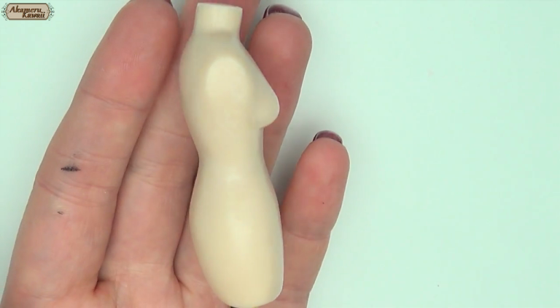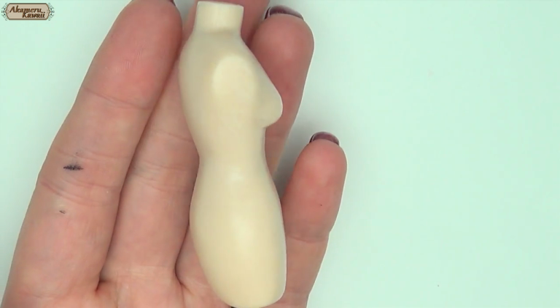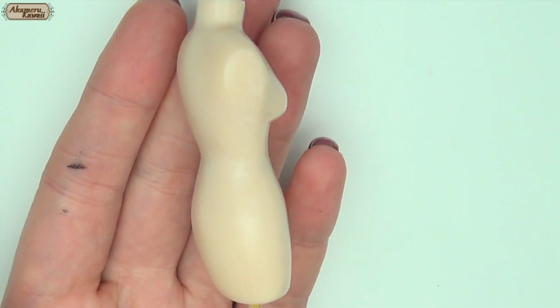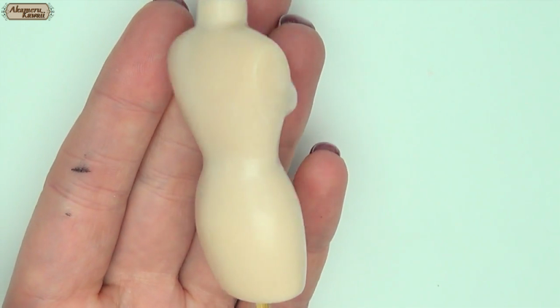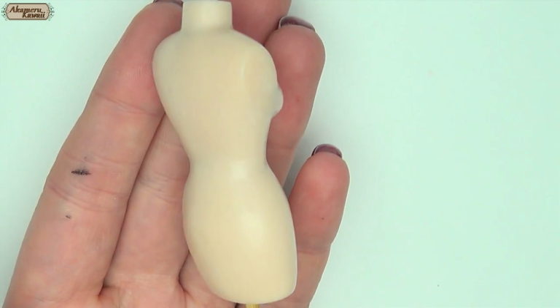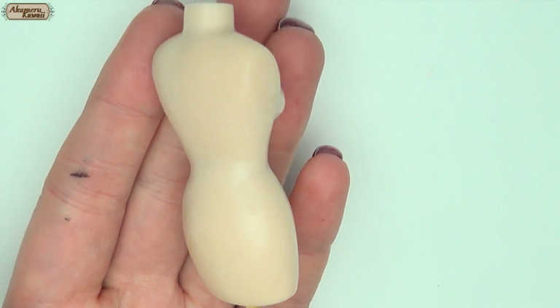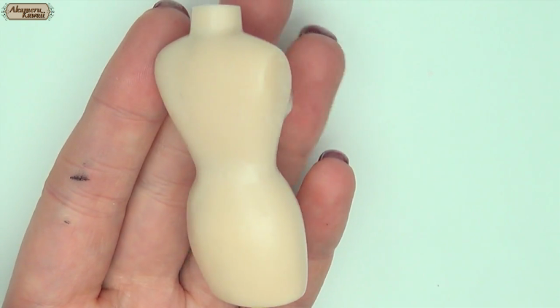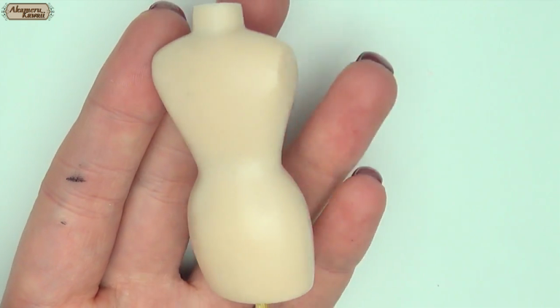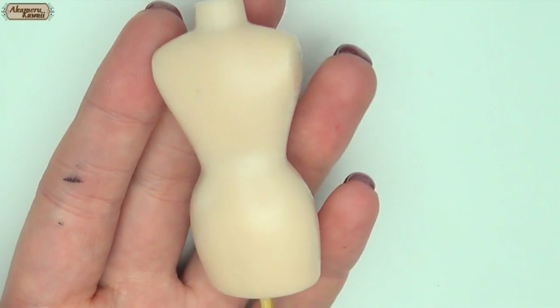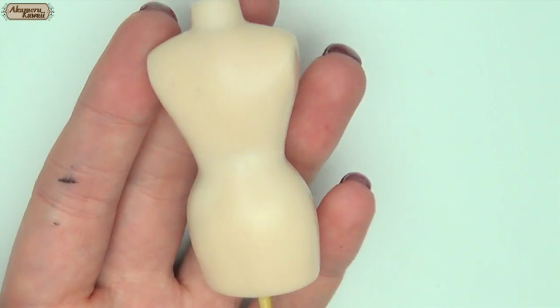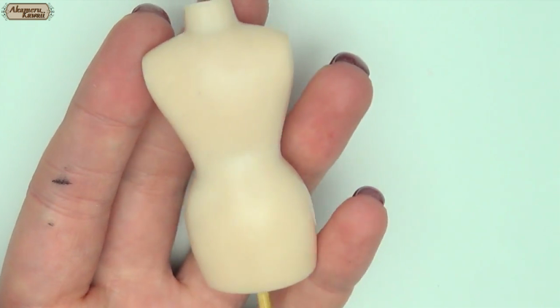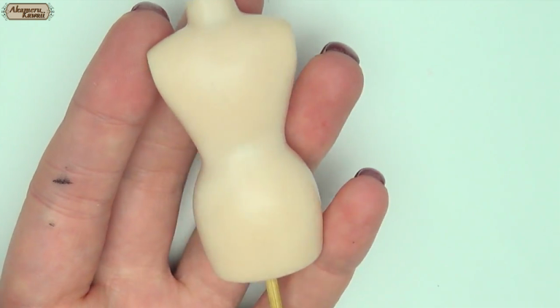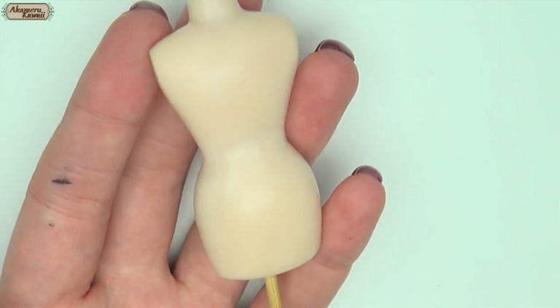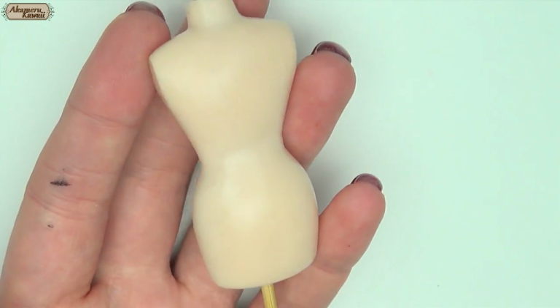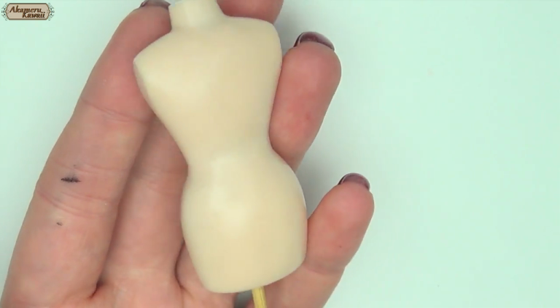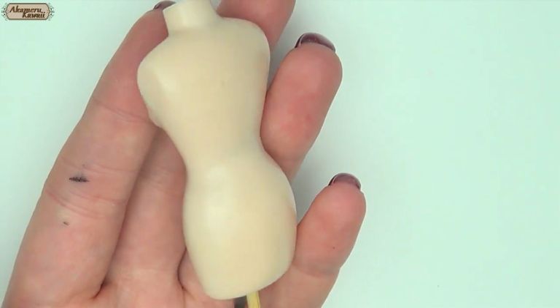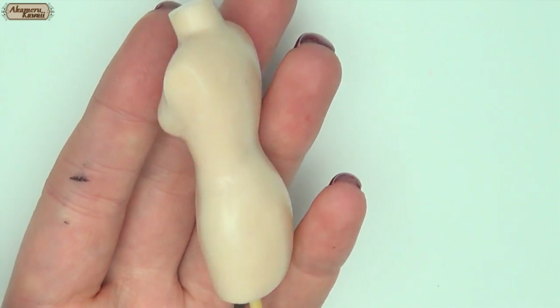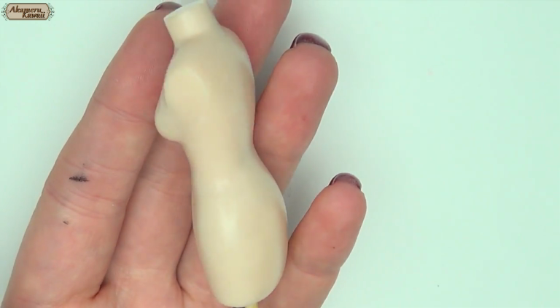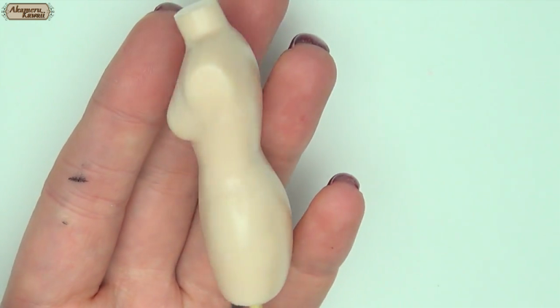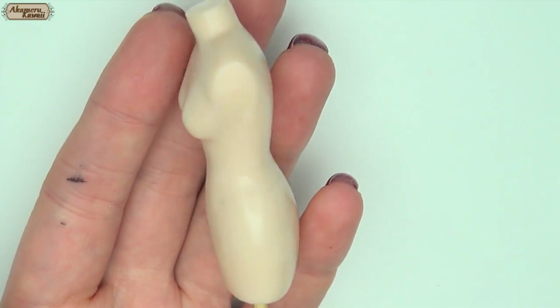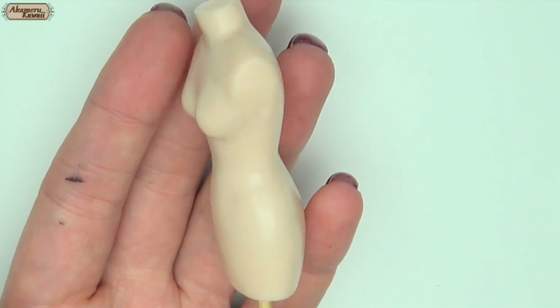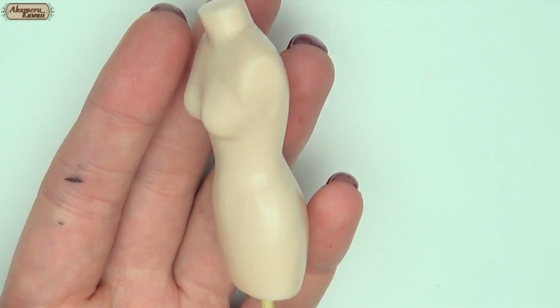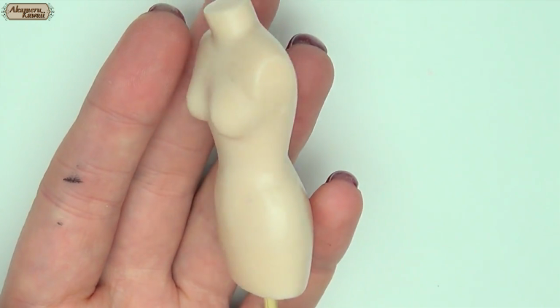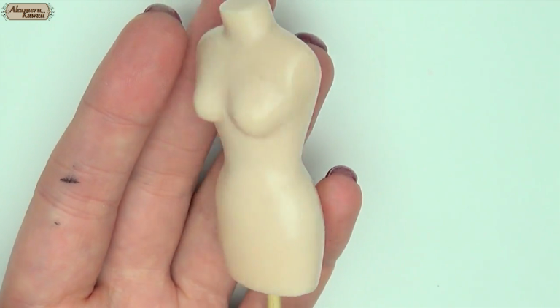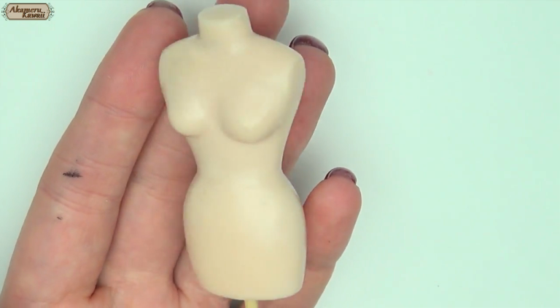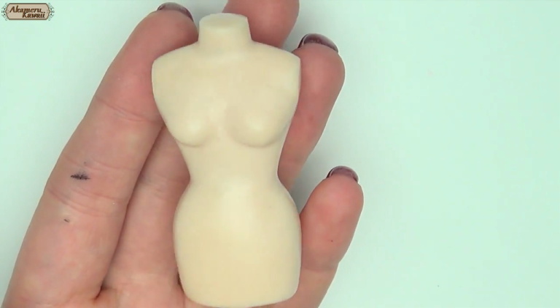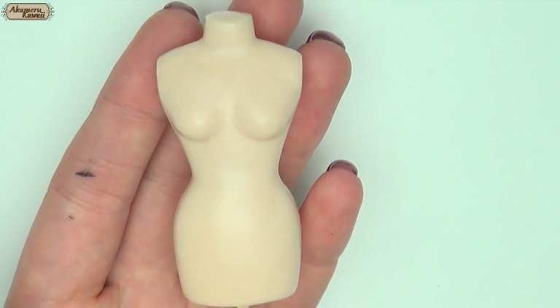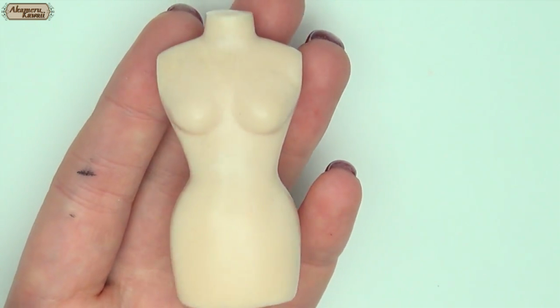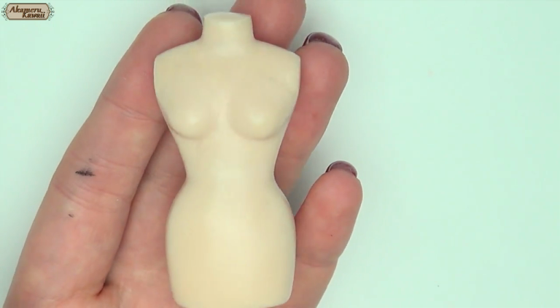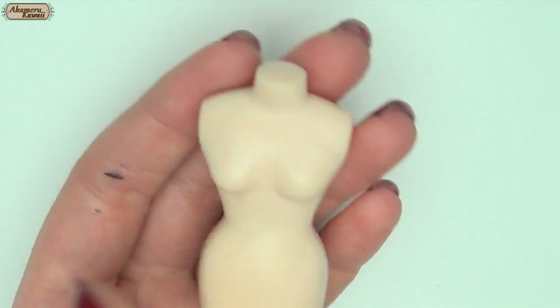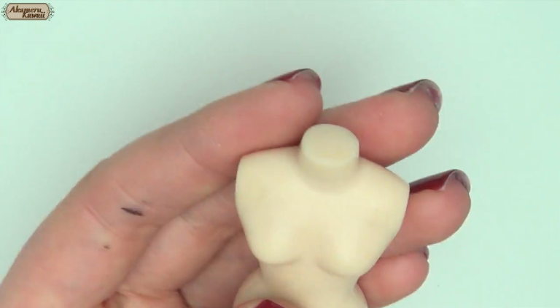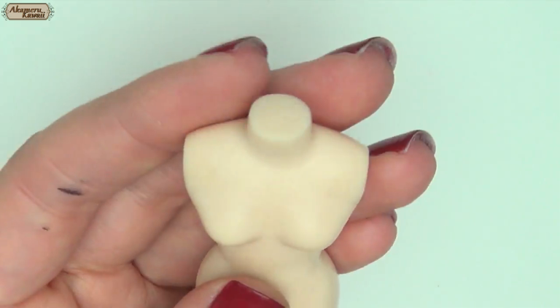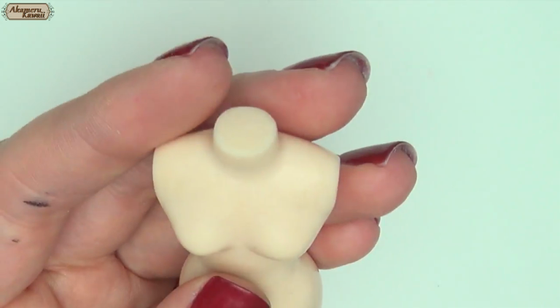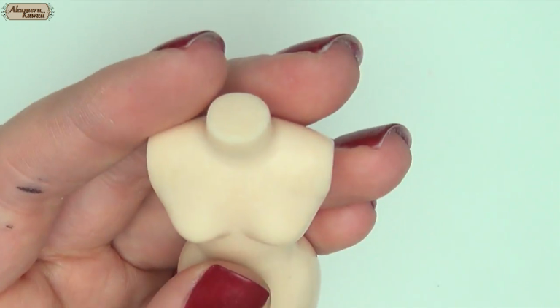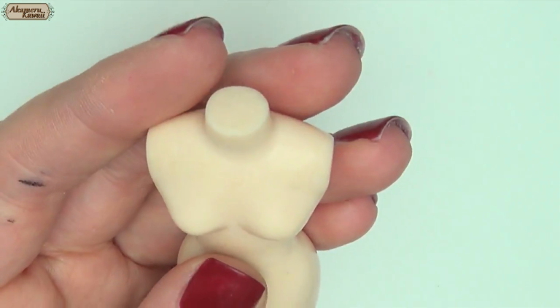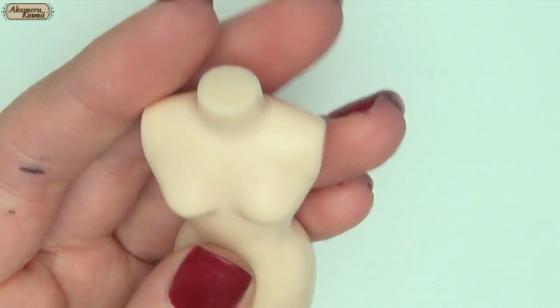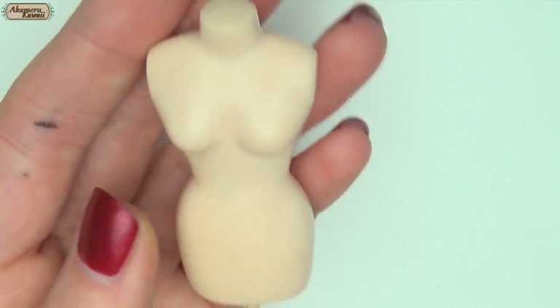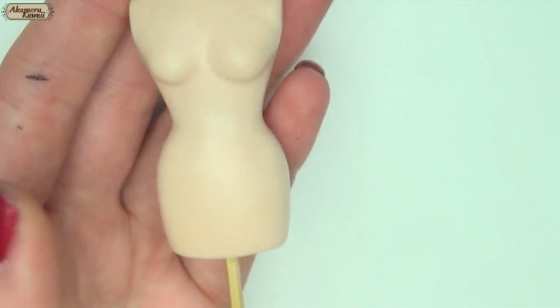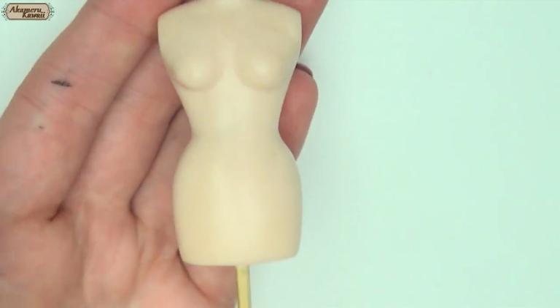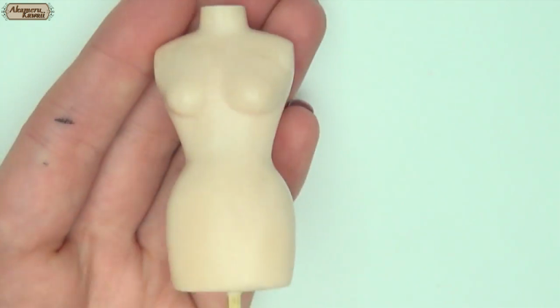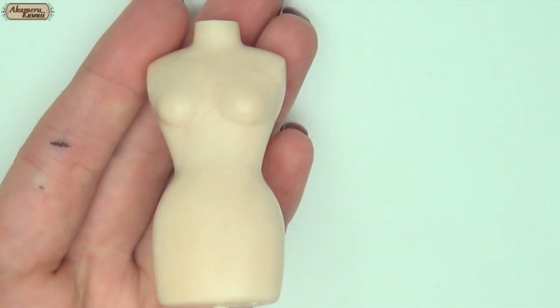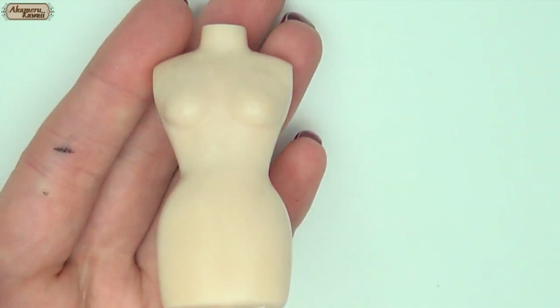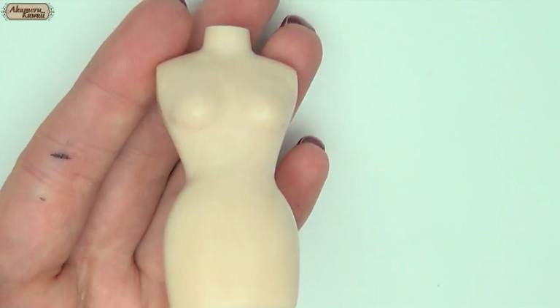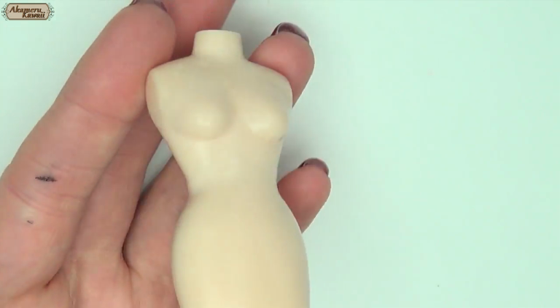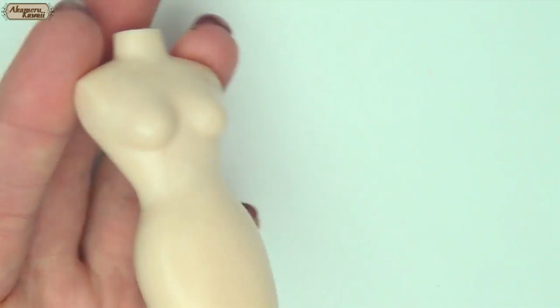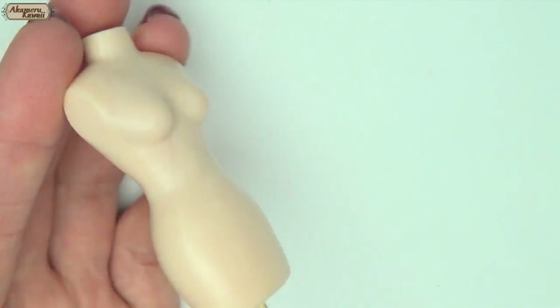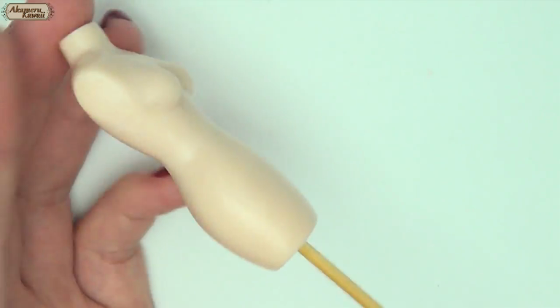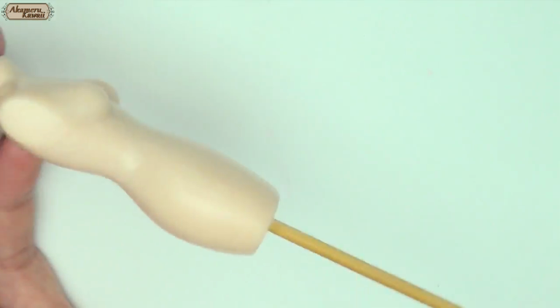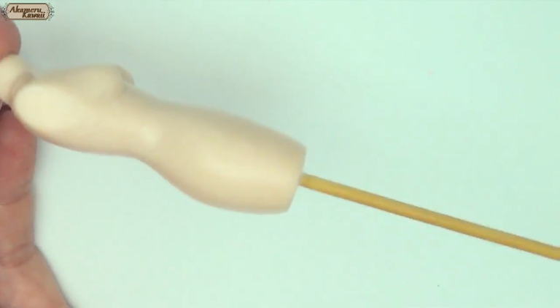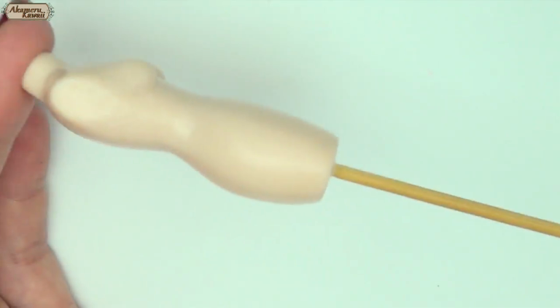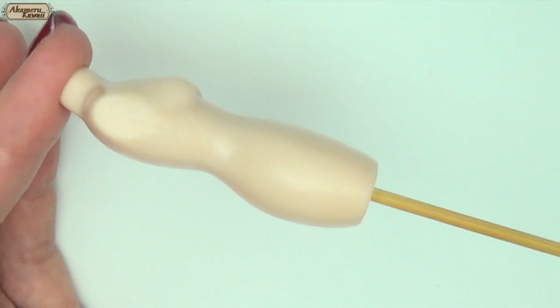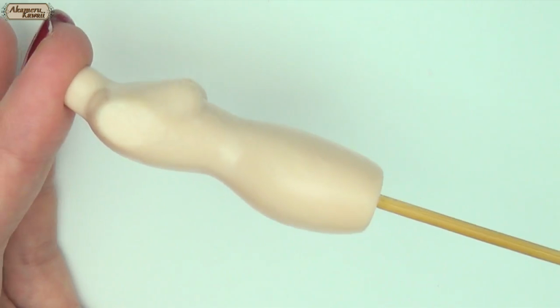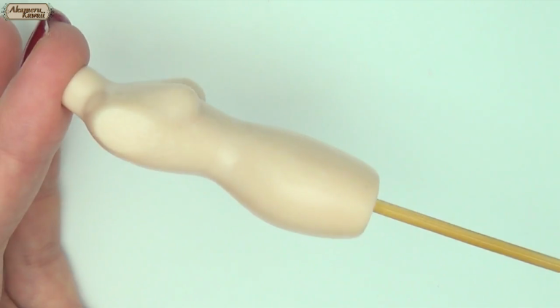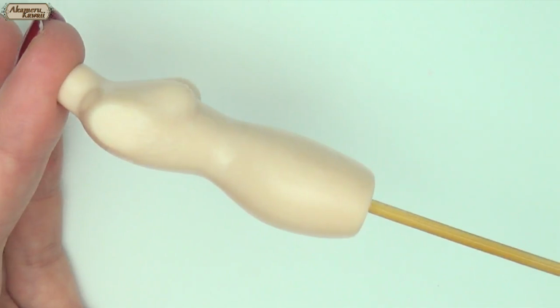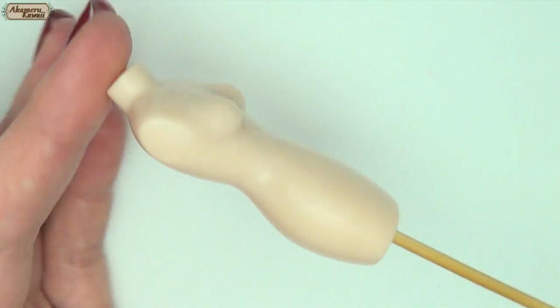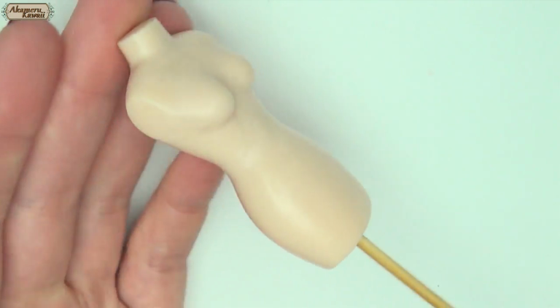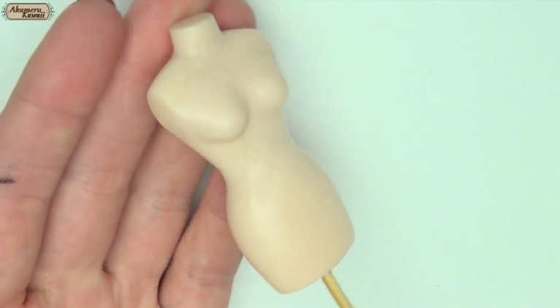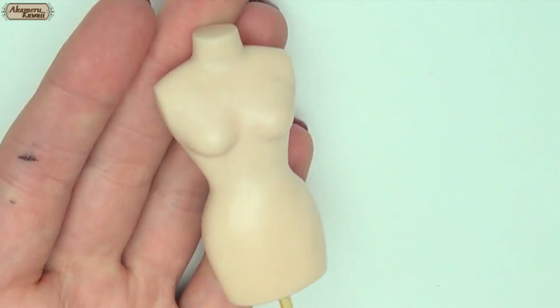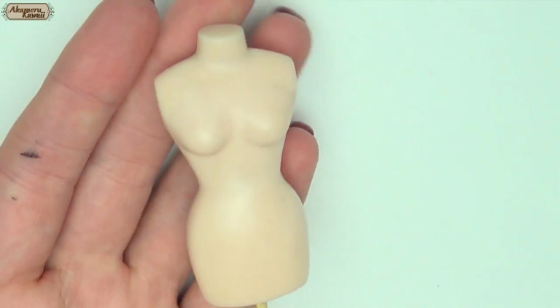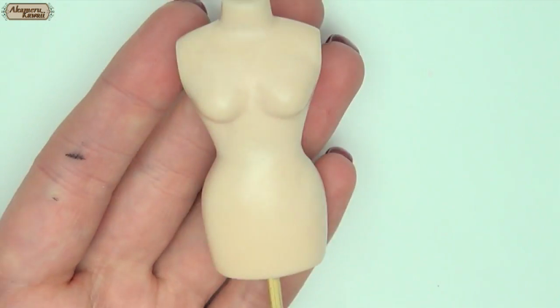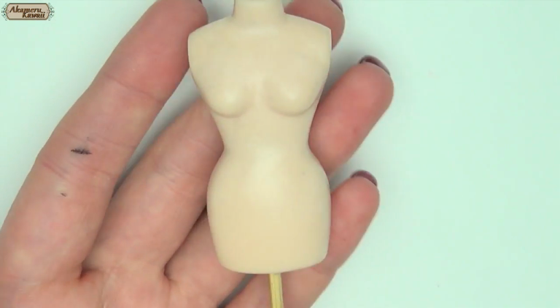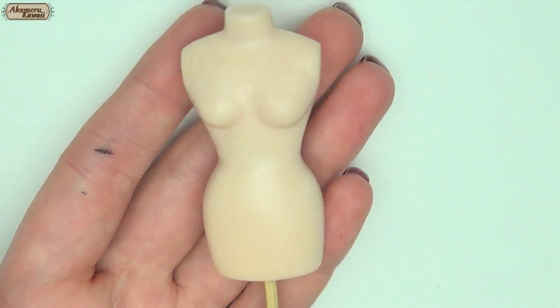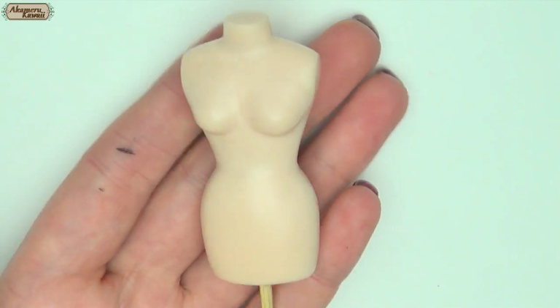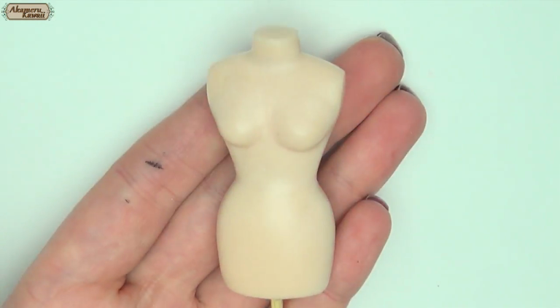You can use the form as is or decorate it. I made a mold for mine and cast it in plaster so I can make more forms that look the same.